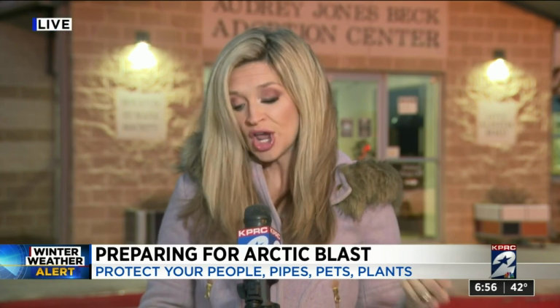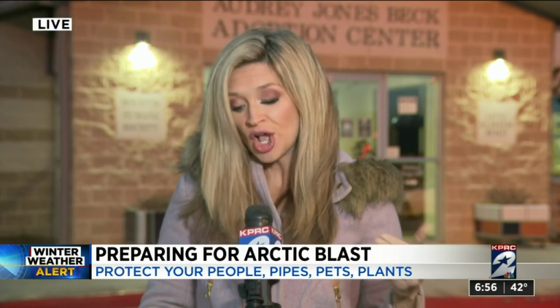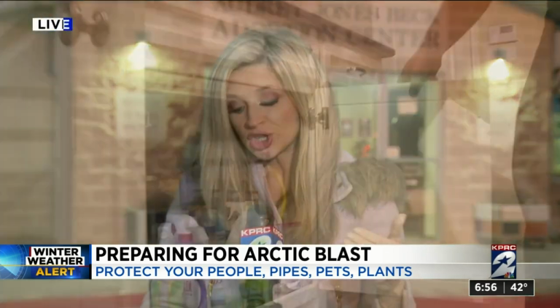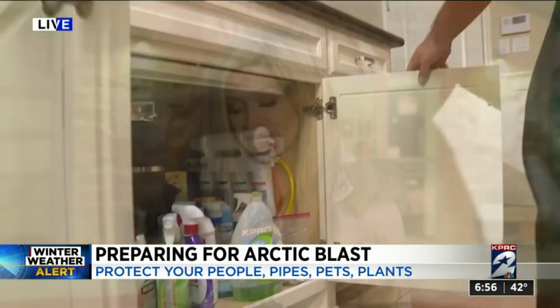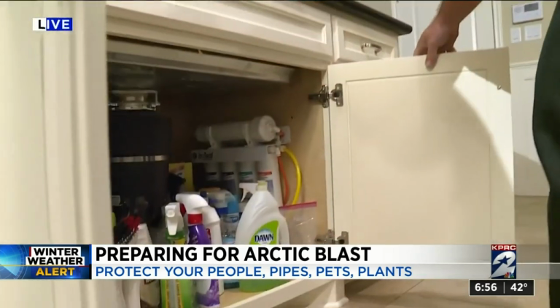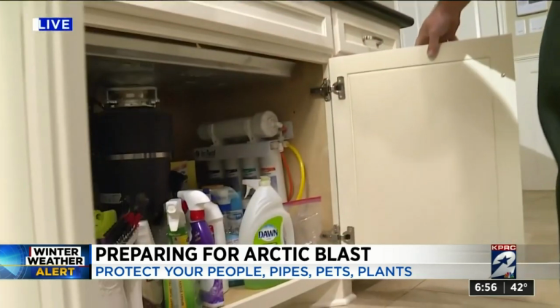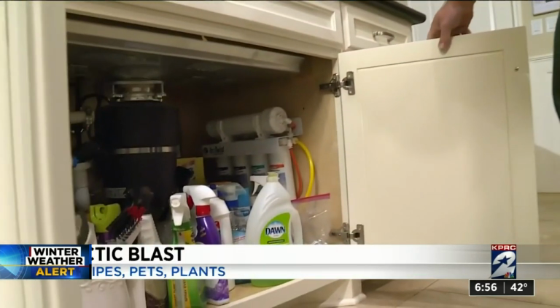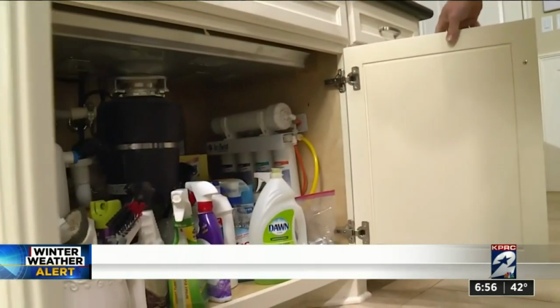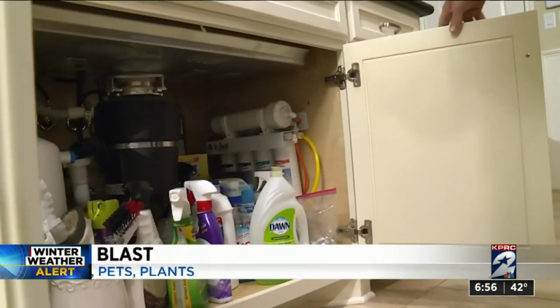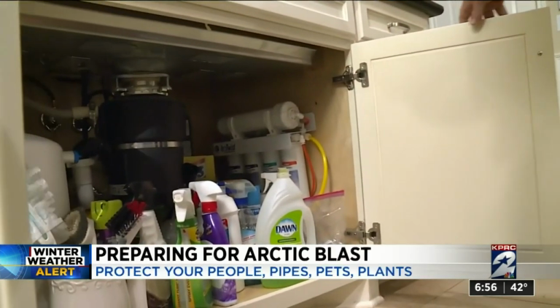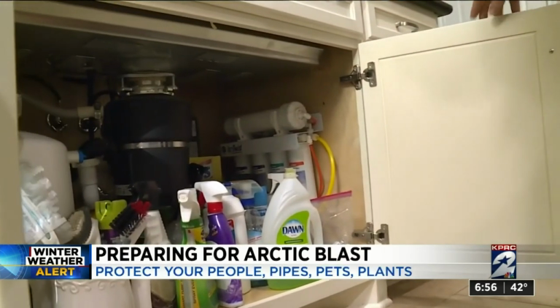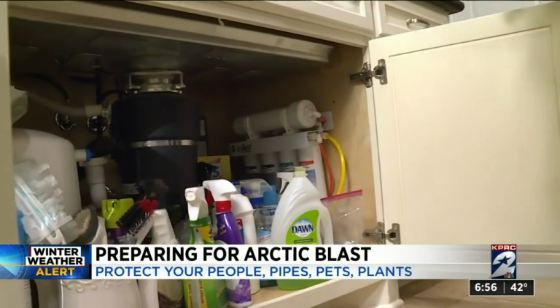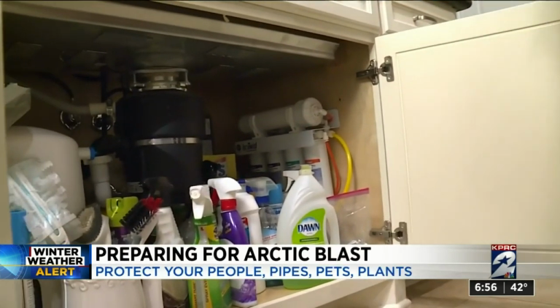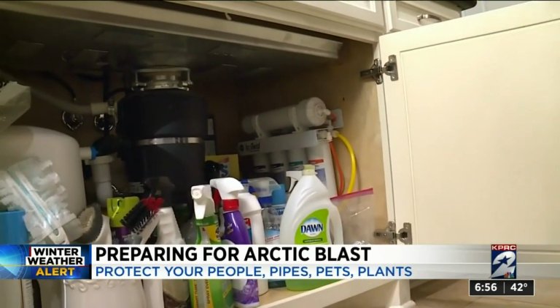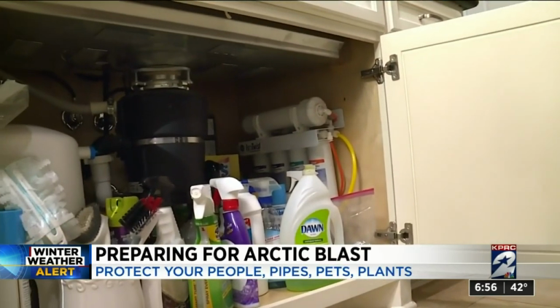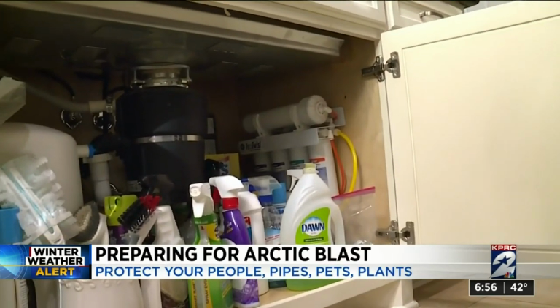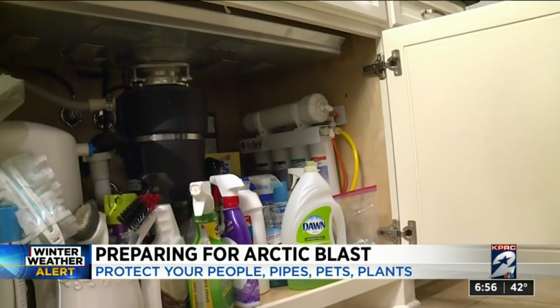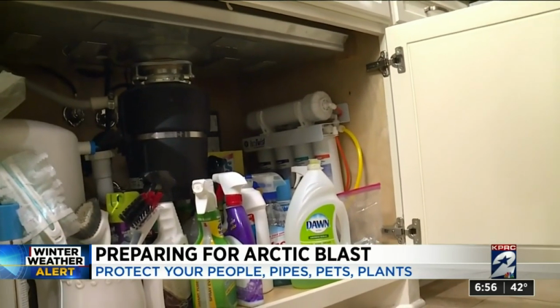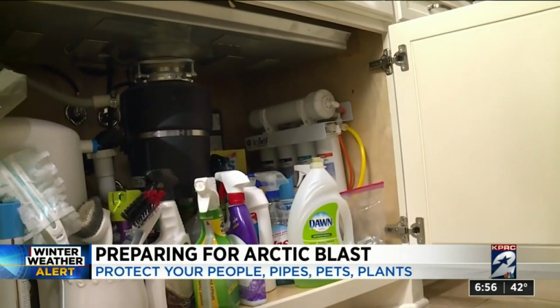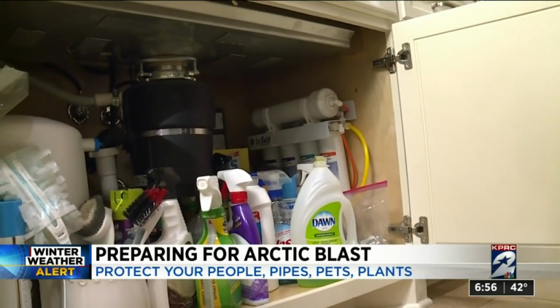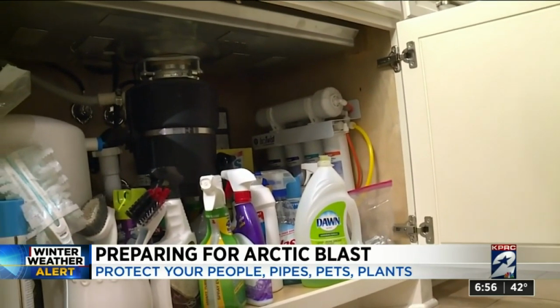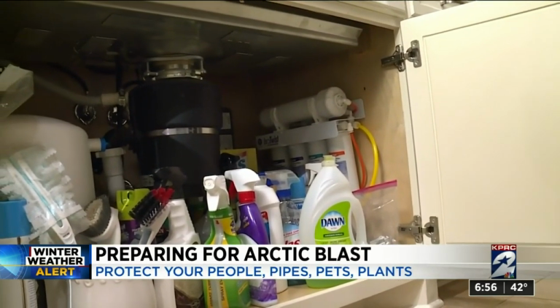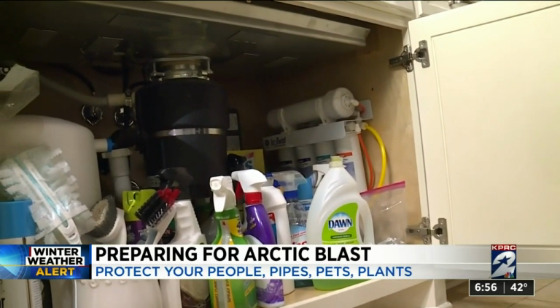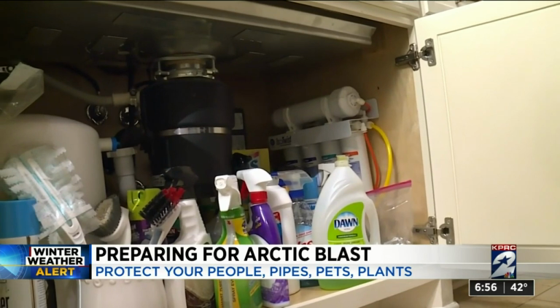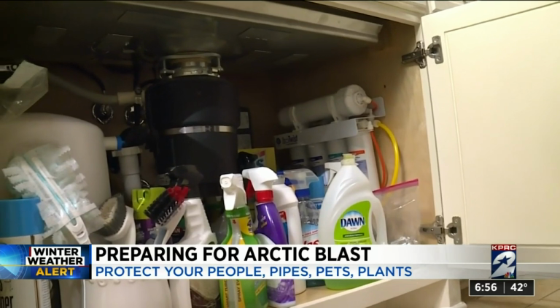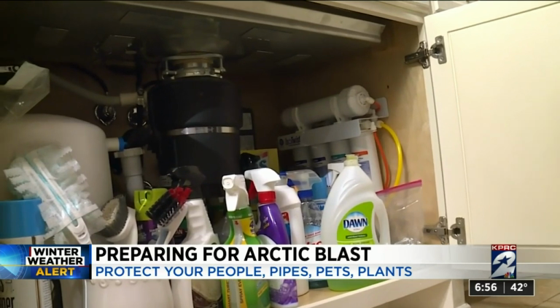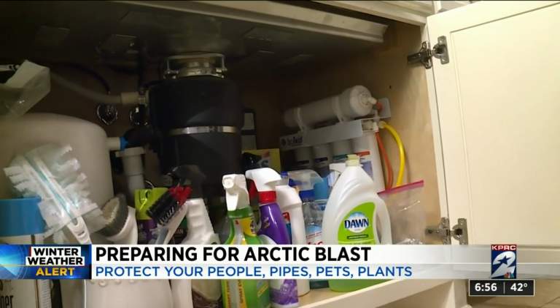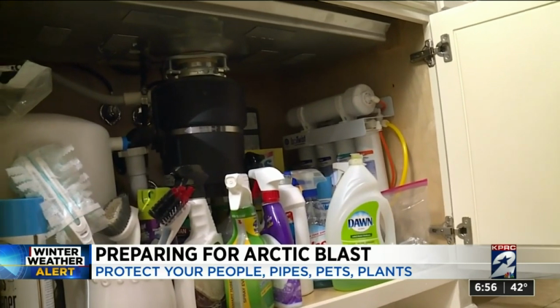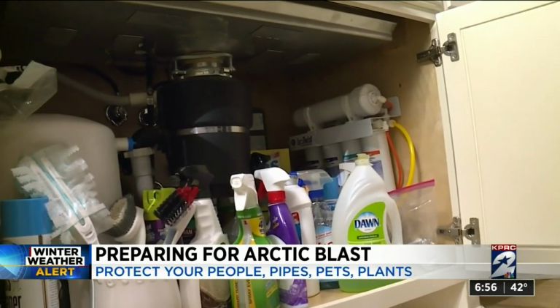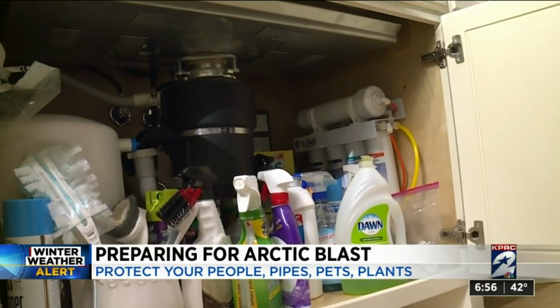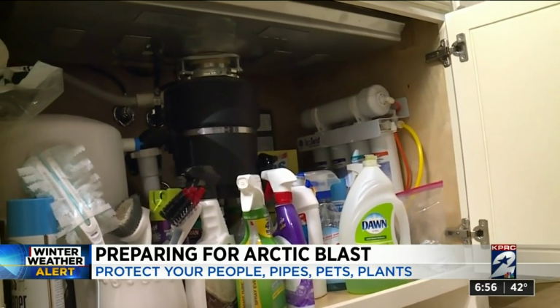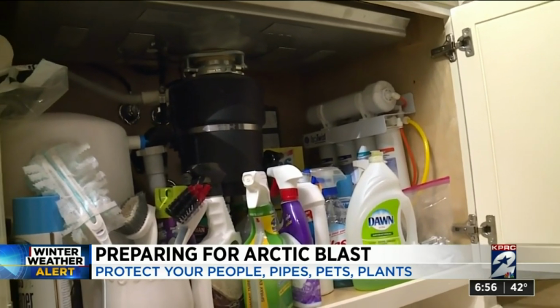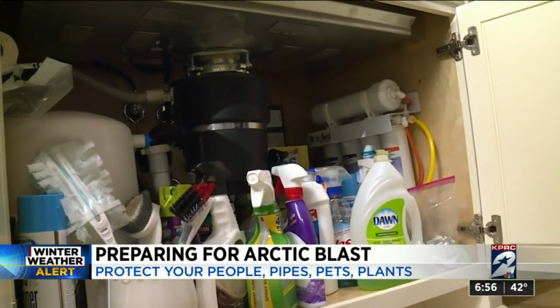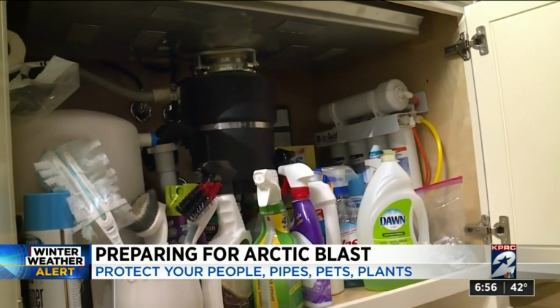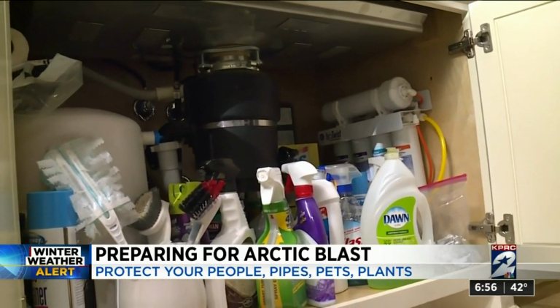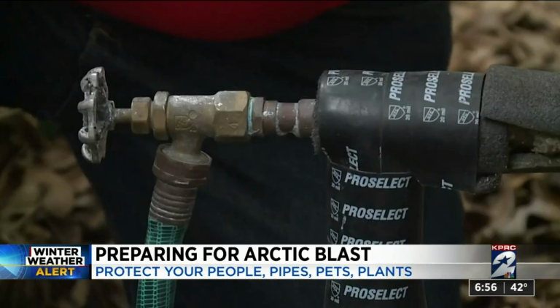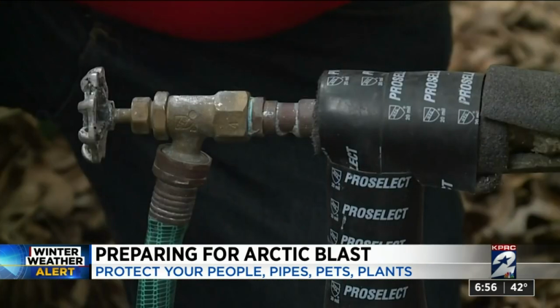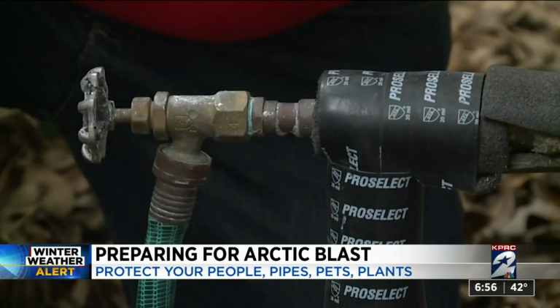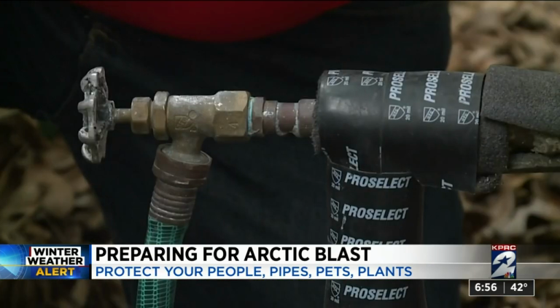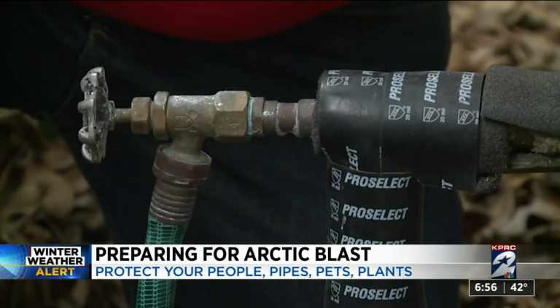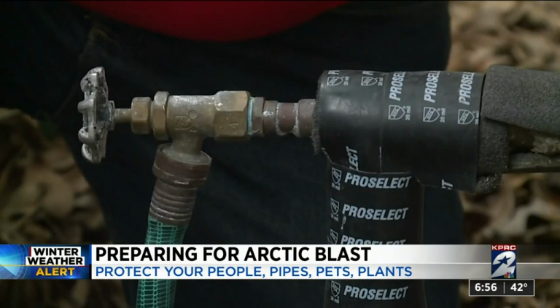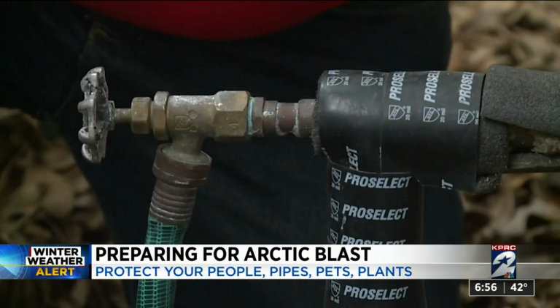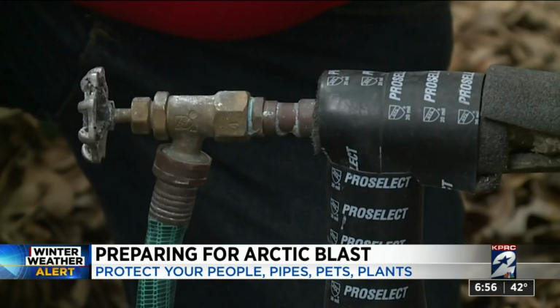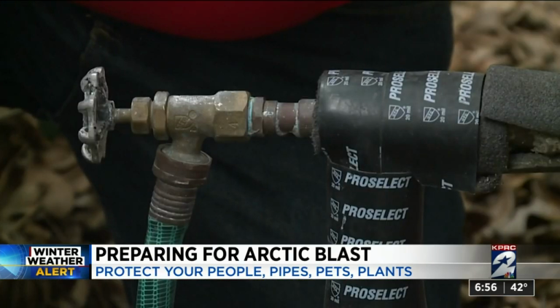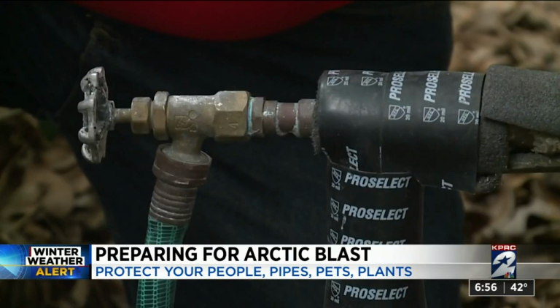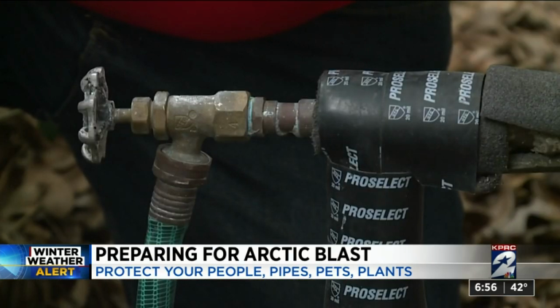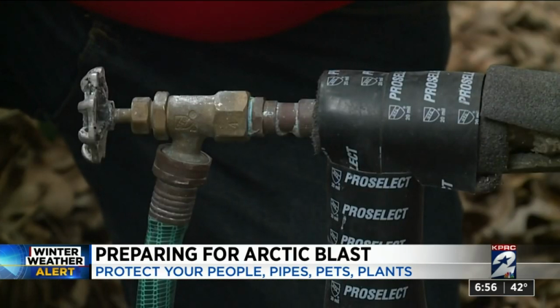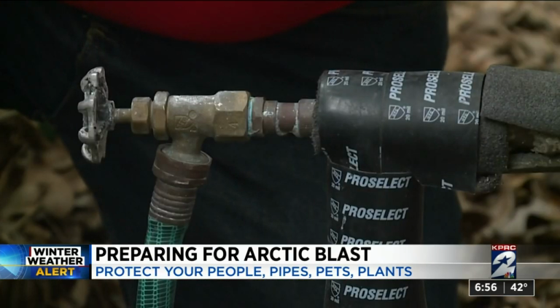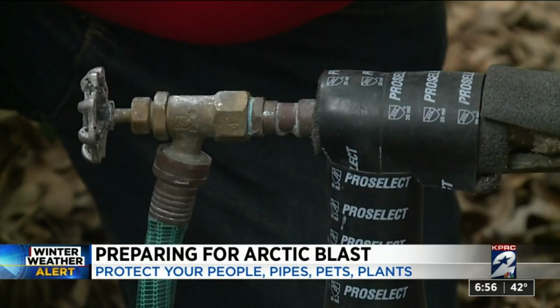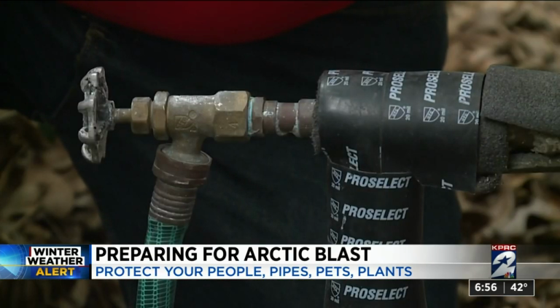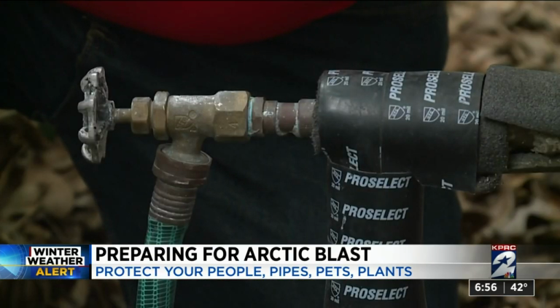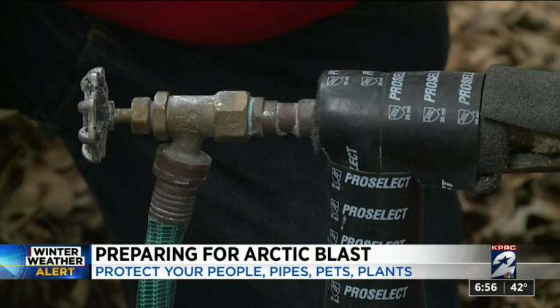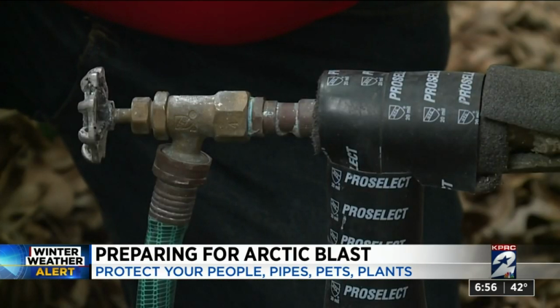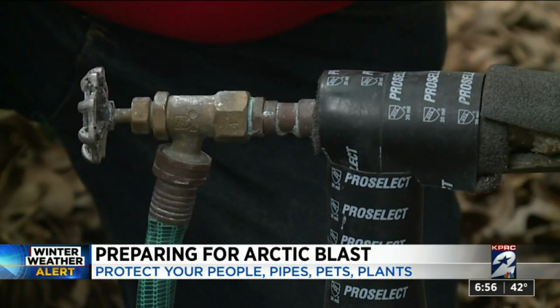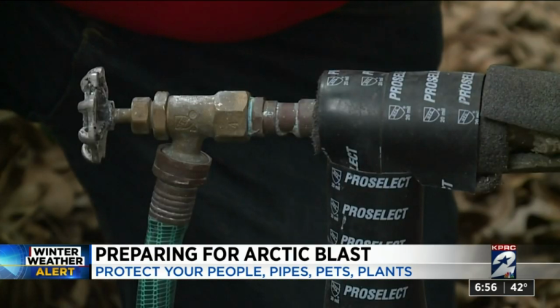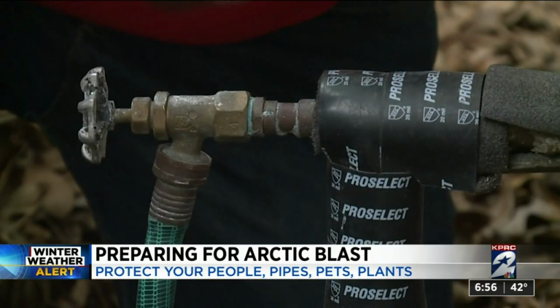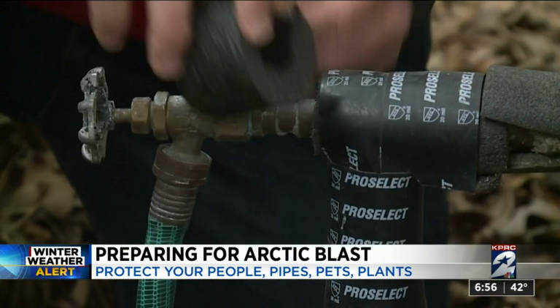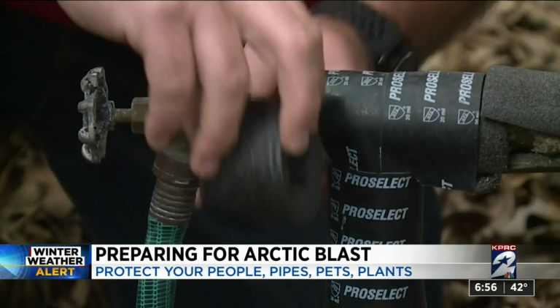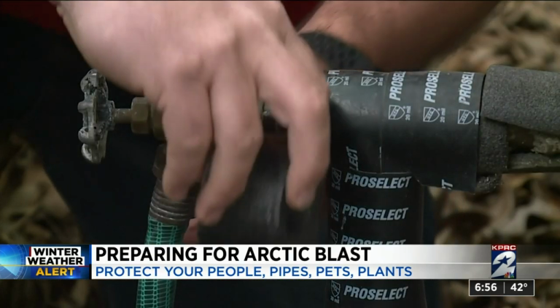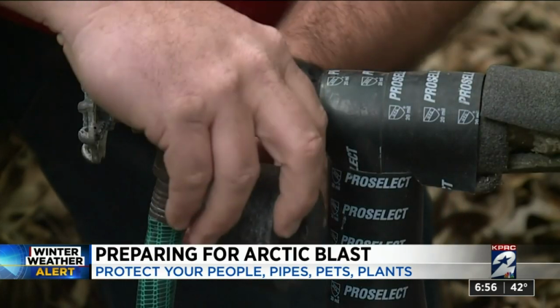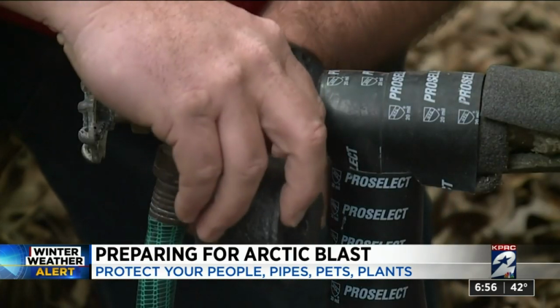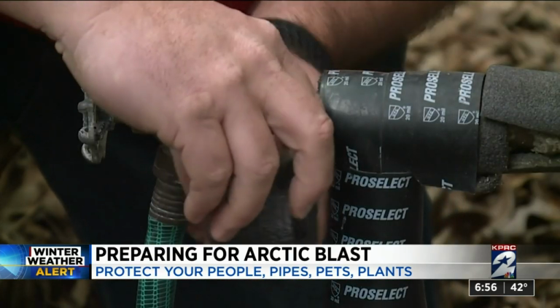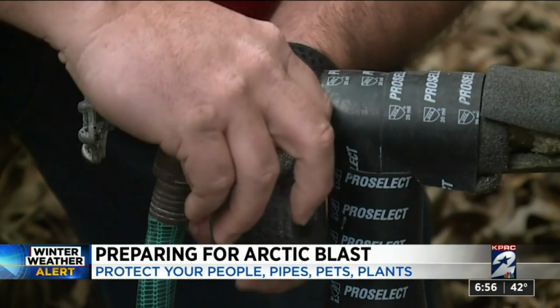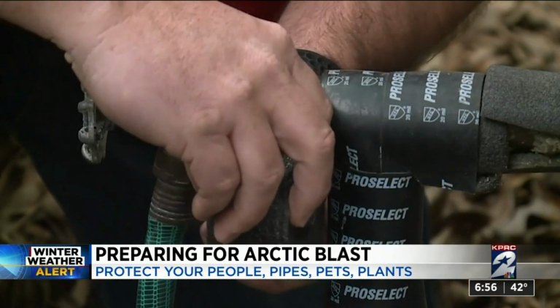Looking at the inside of your home, experts say it's important to make sure that you let your faucets drip, and also to open your cabinets.